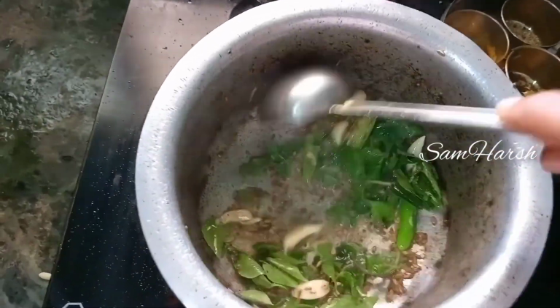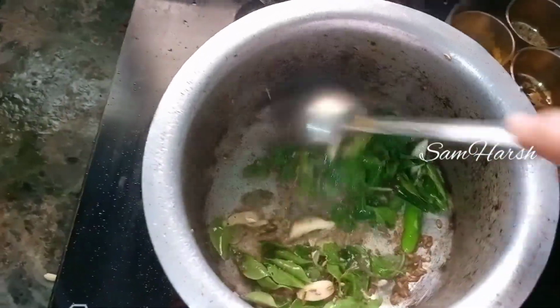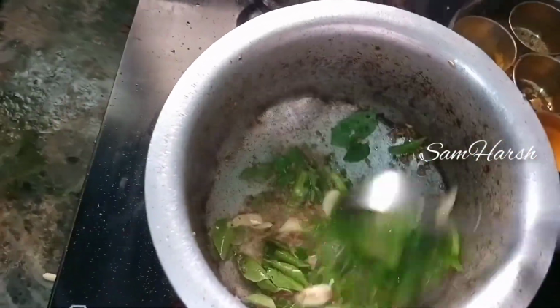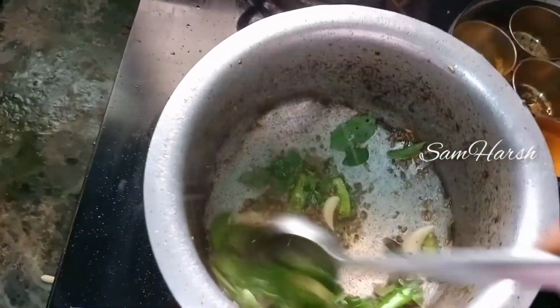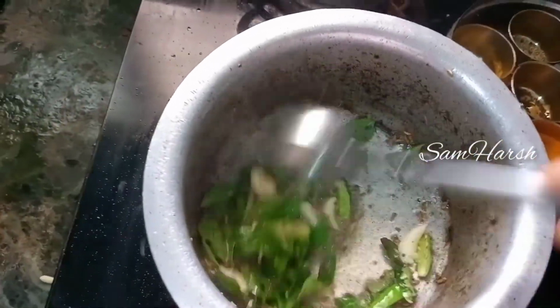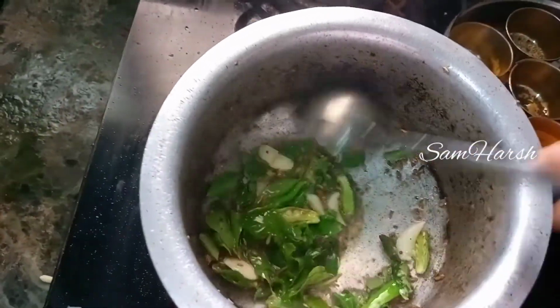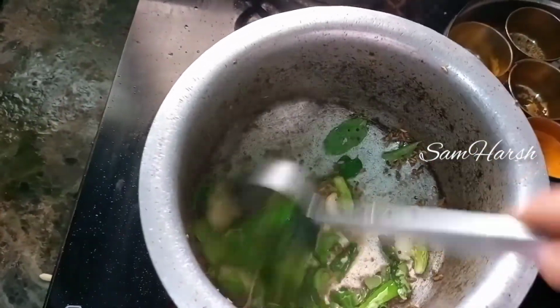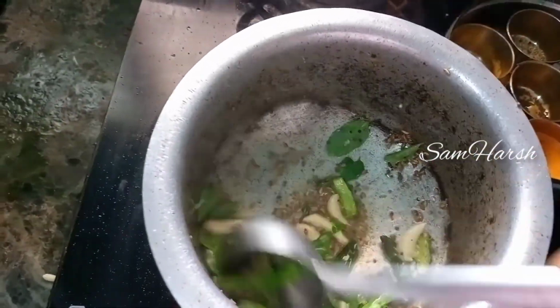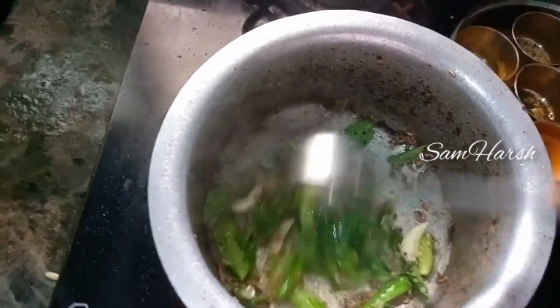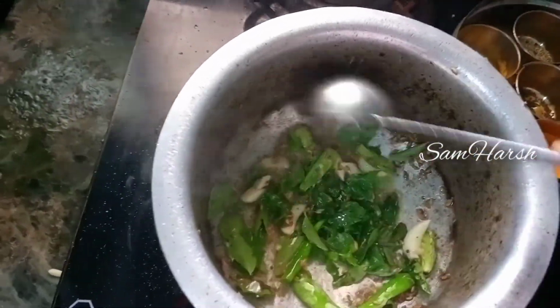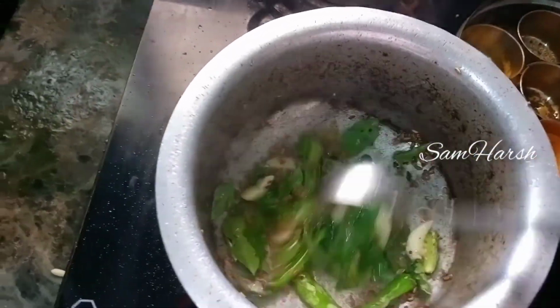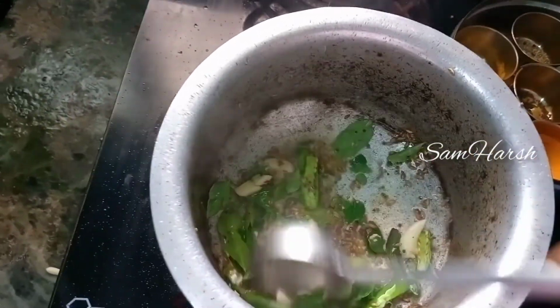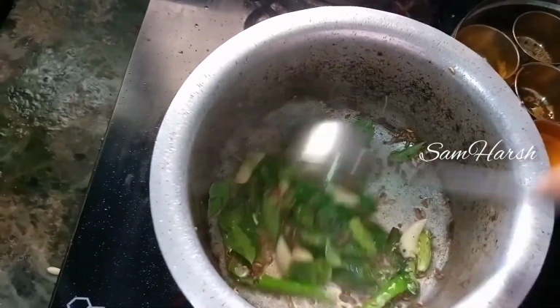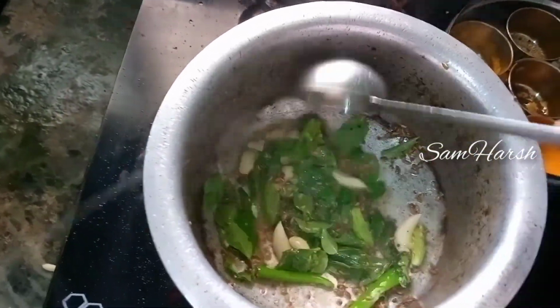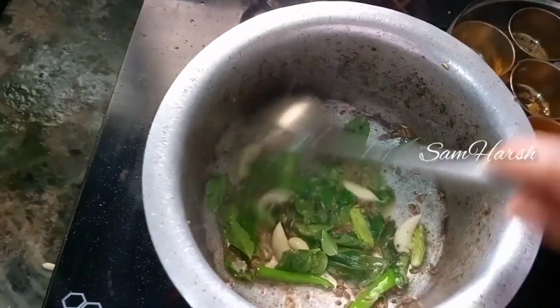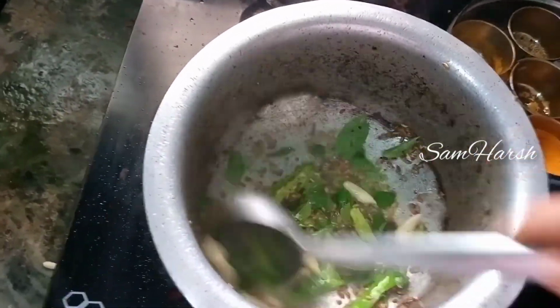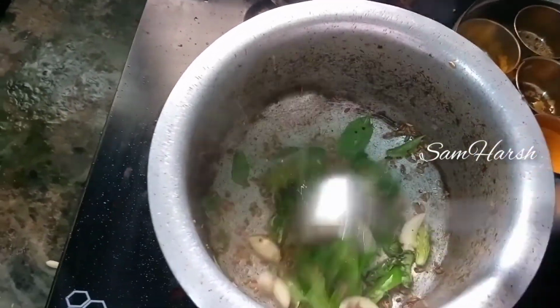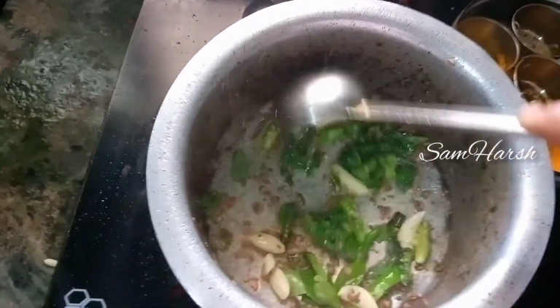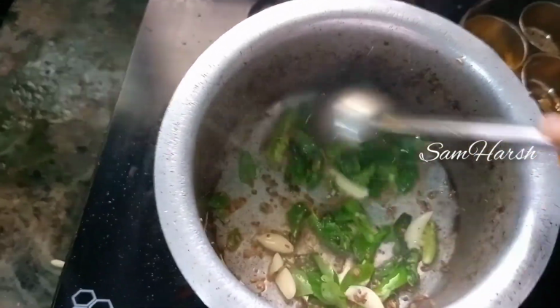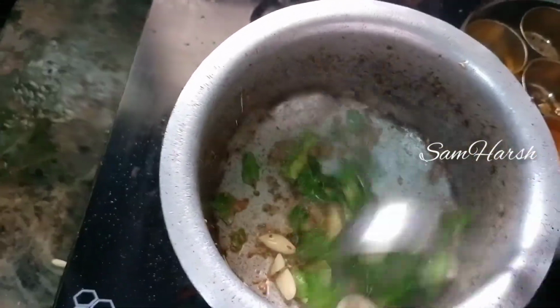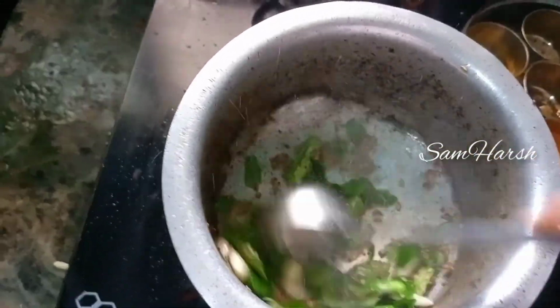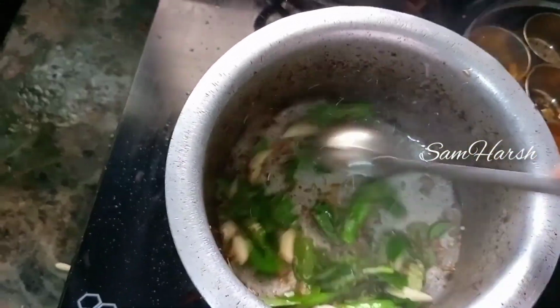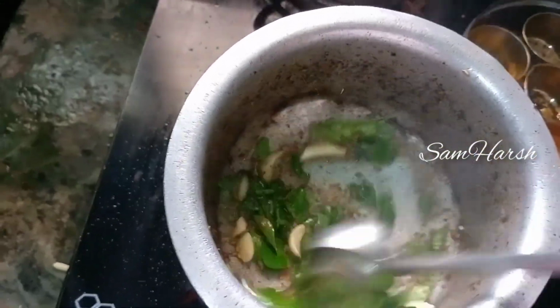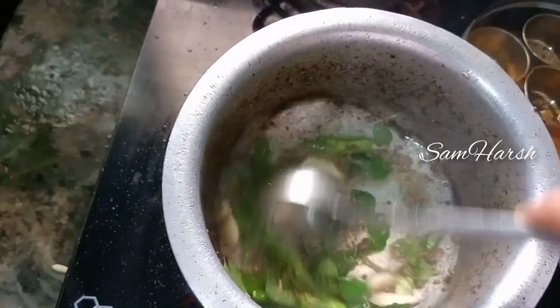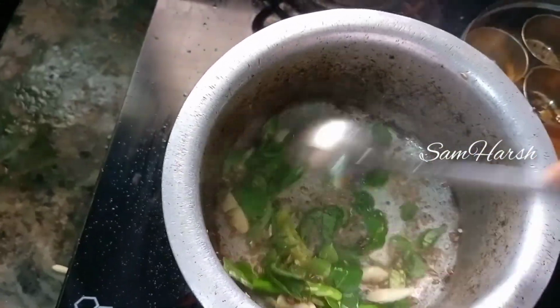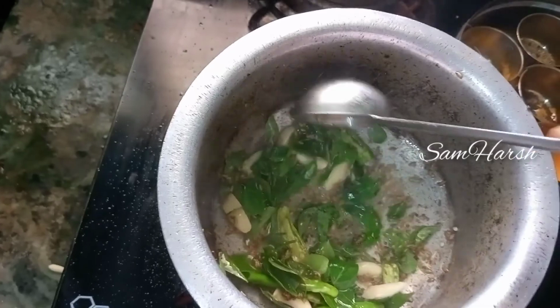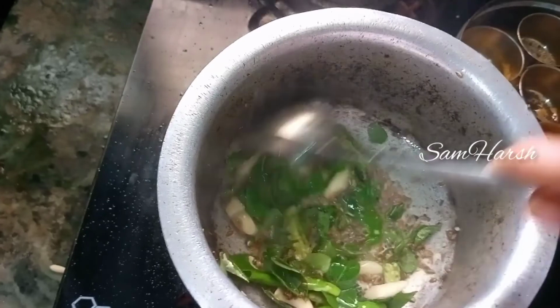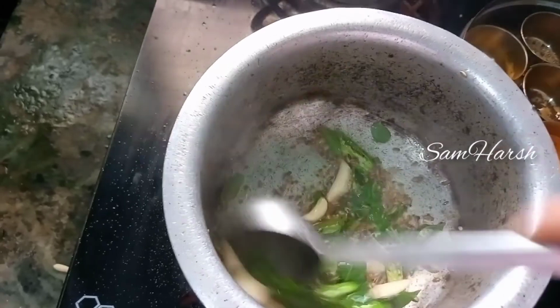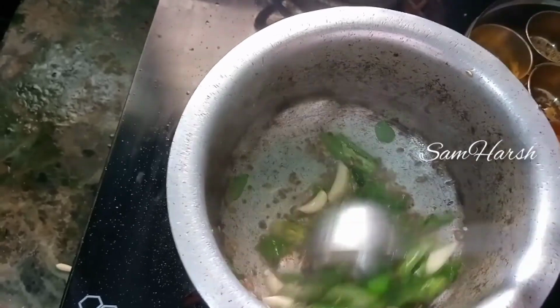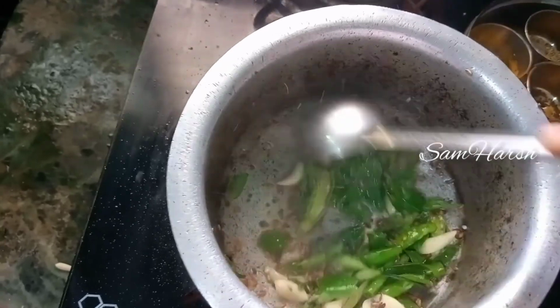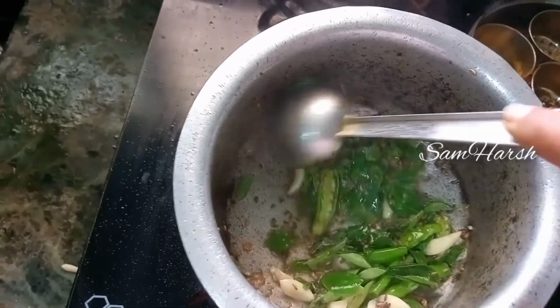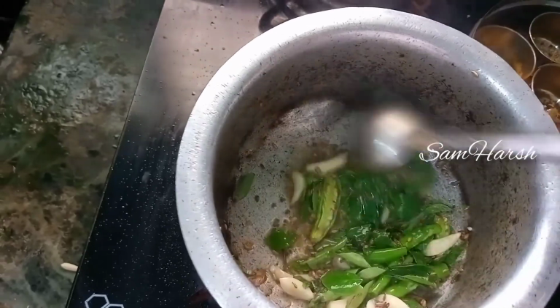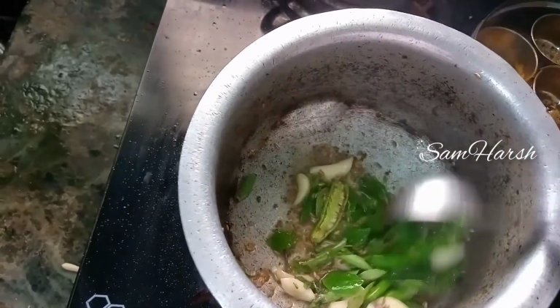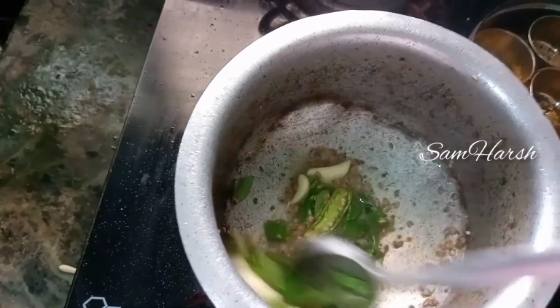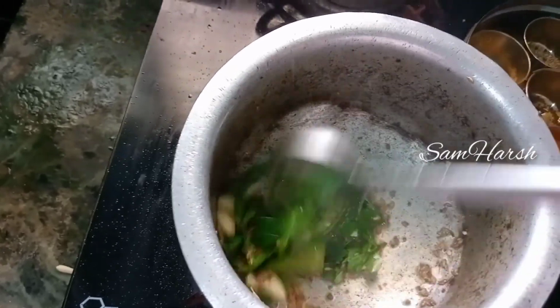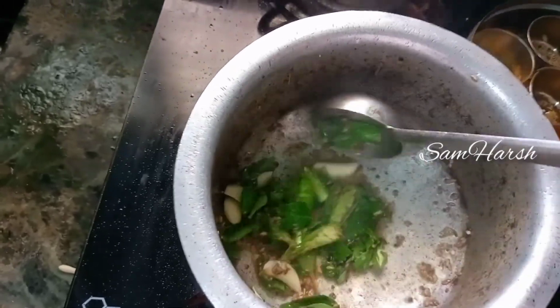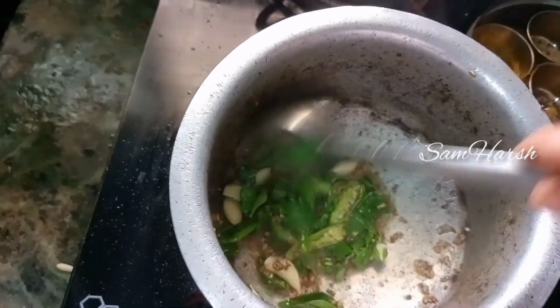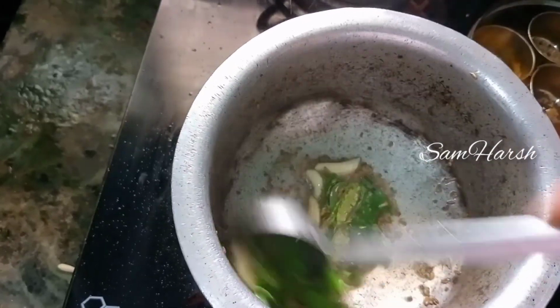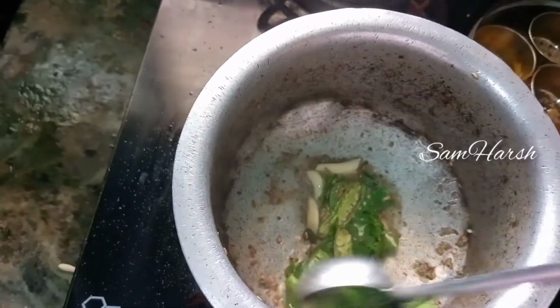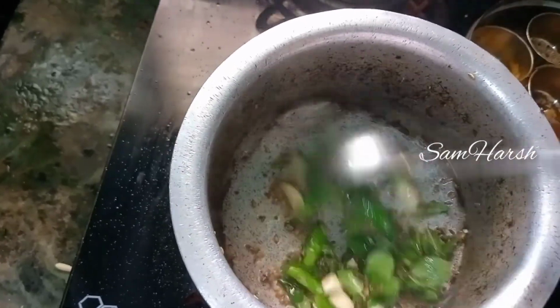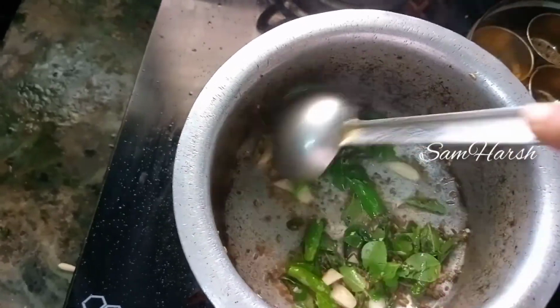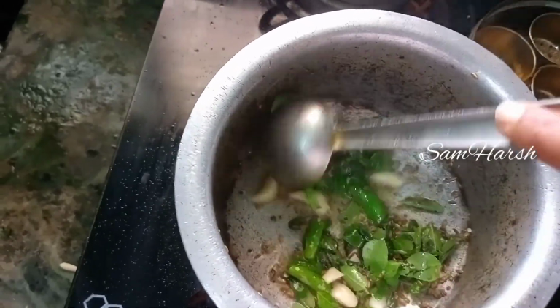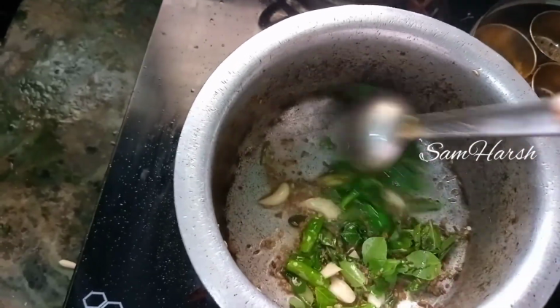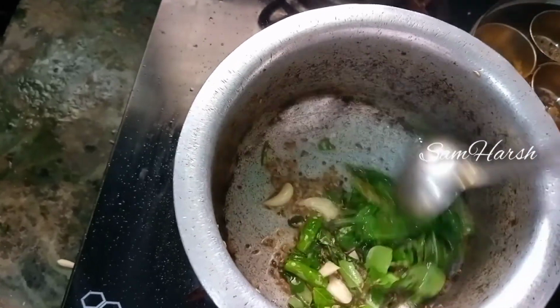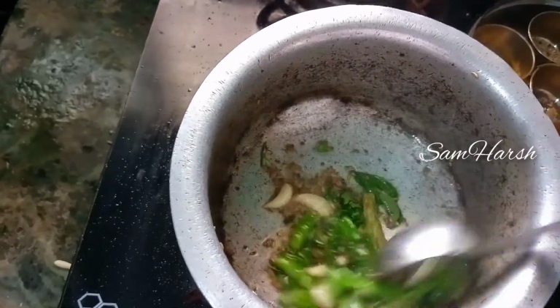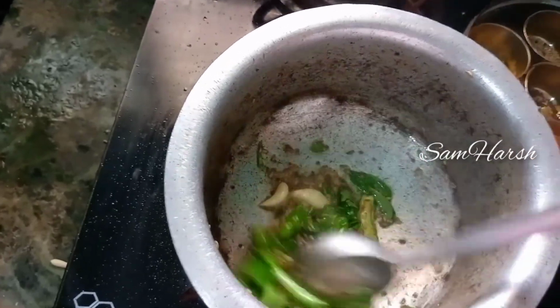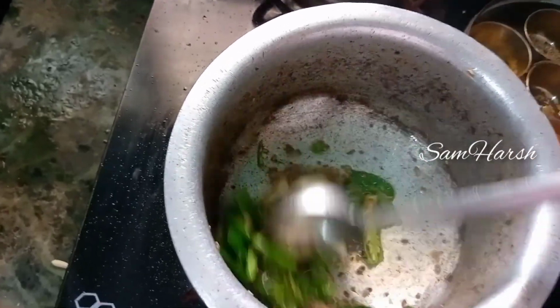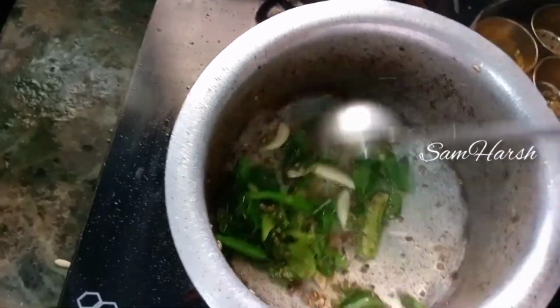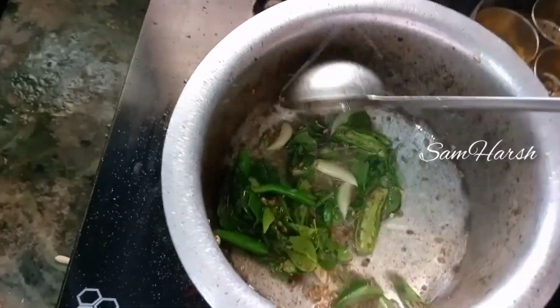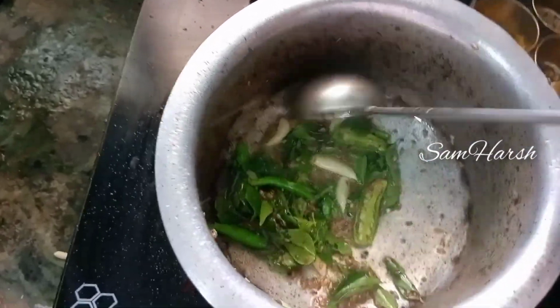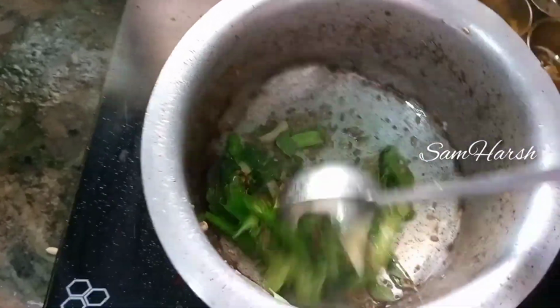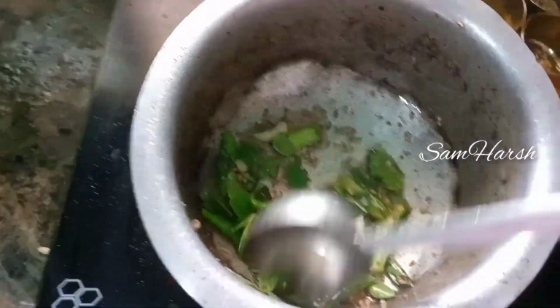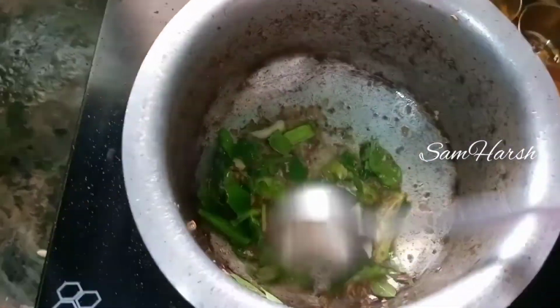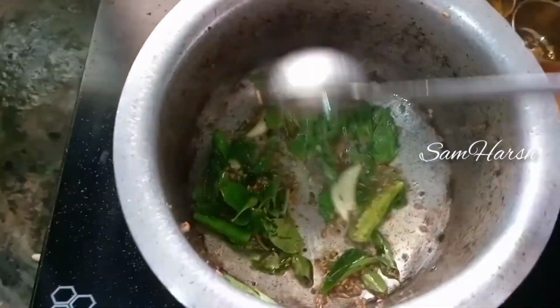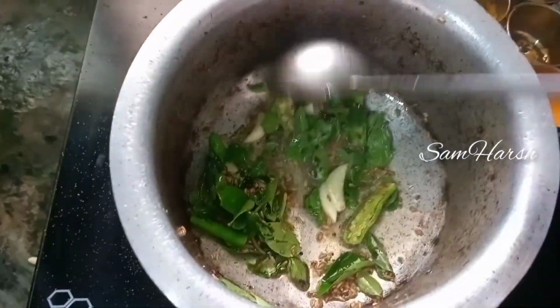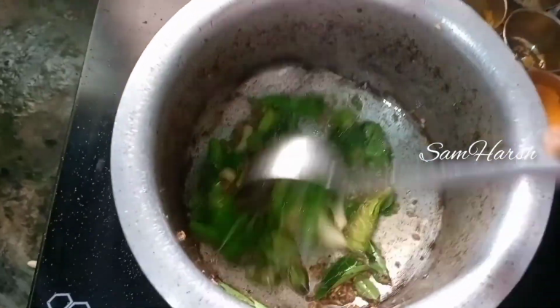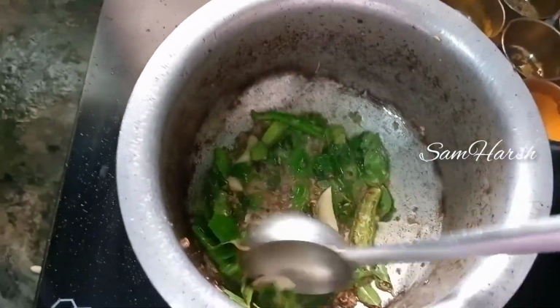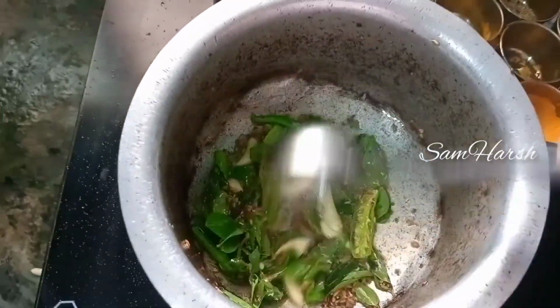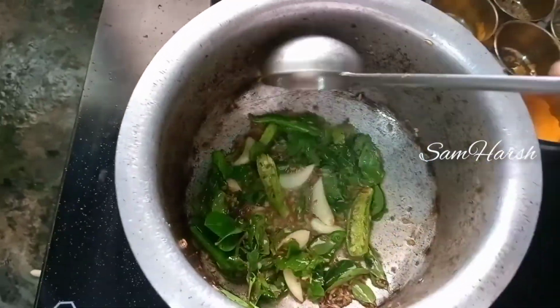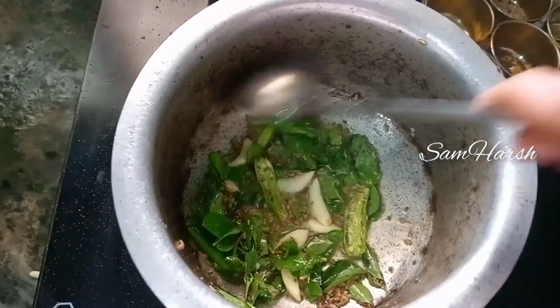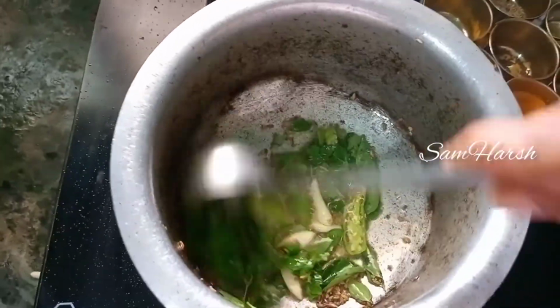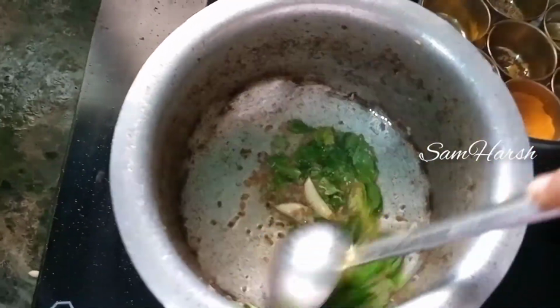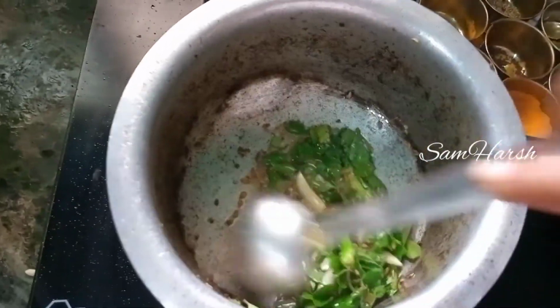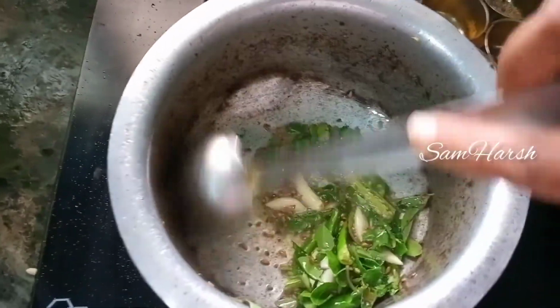So, this is a dry recipe, such as aloo fry, bendakai fry, dundakai fry, etc.